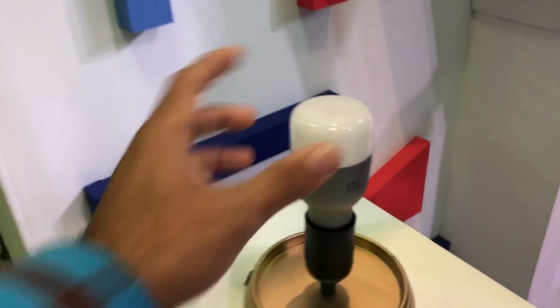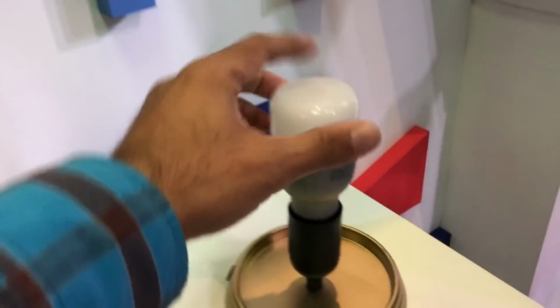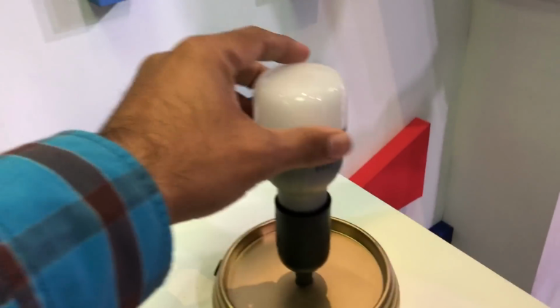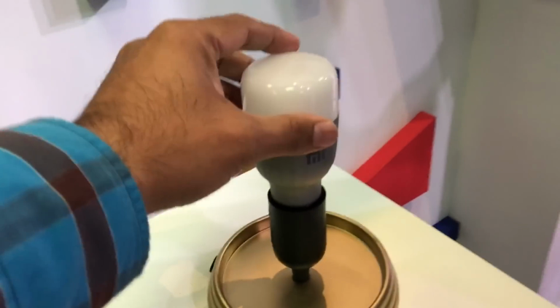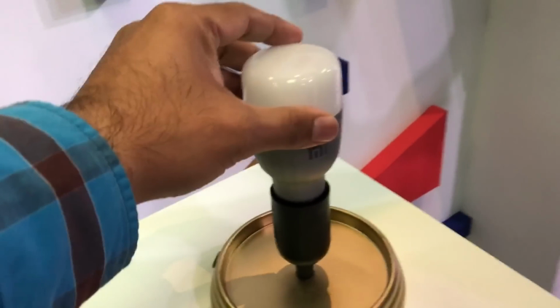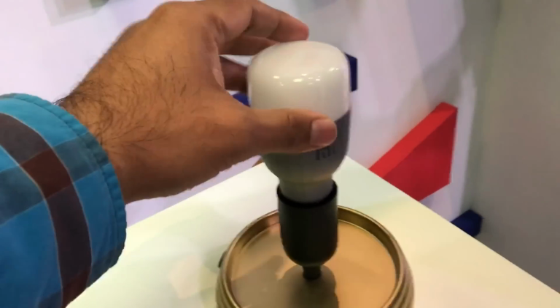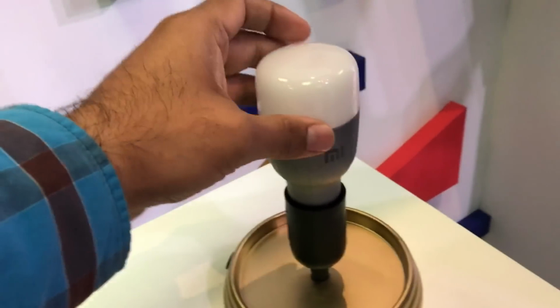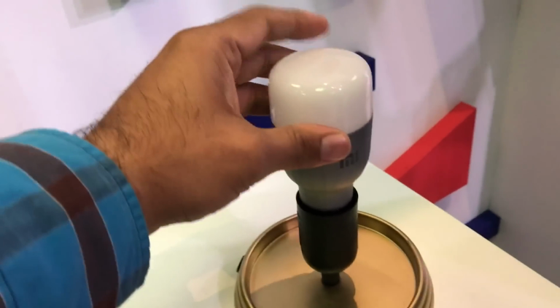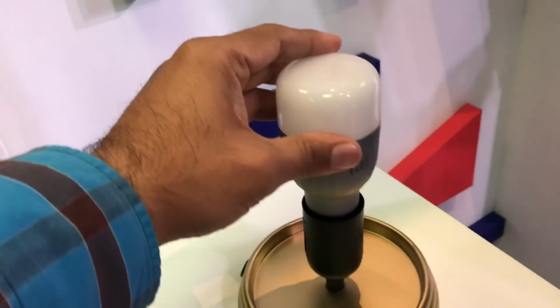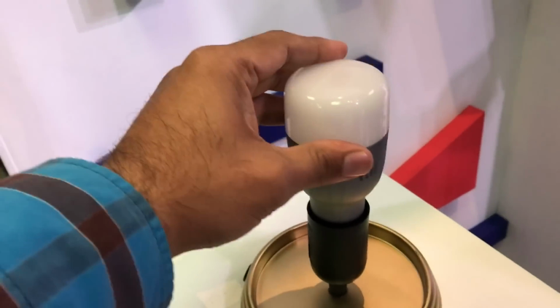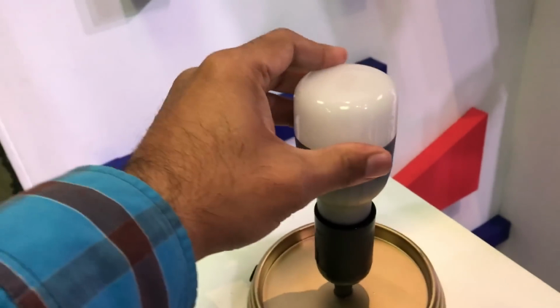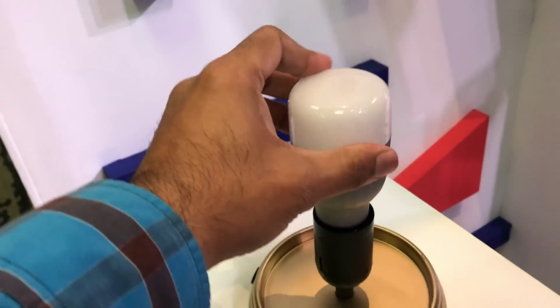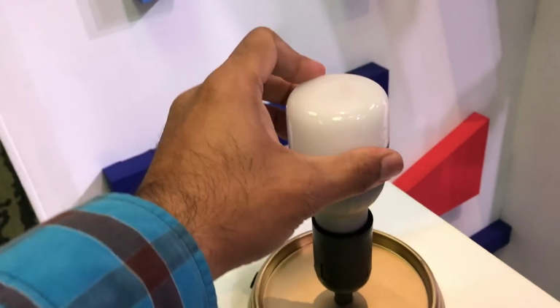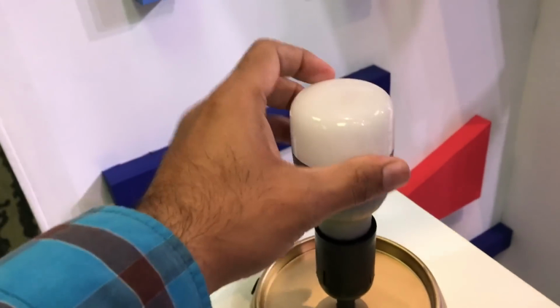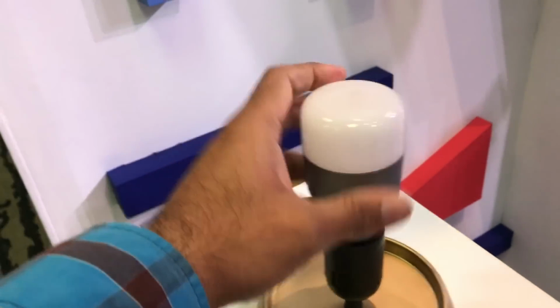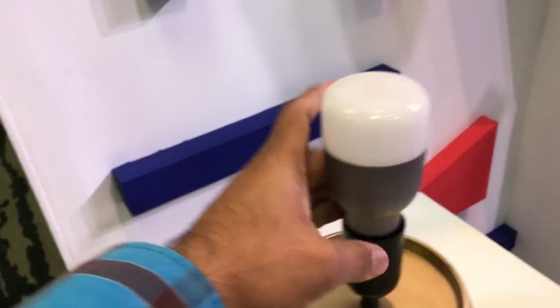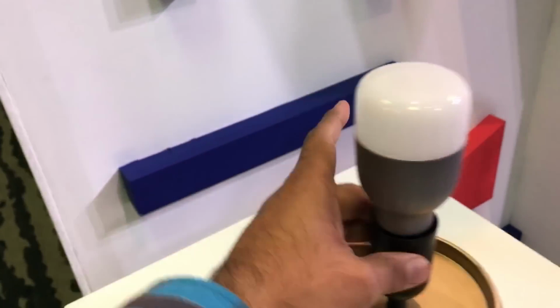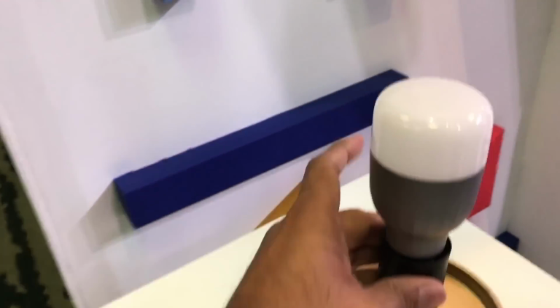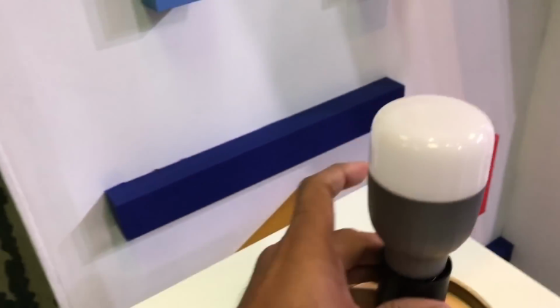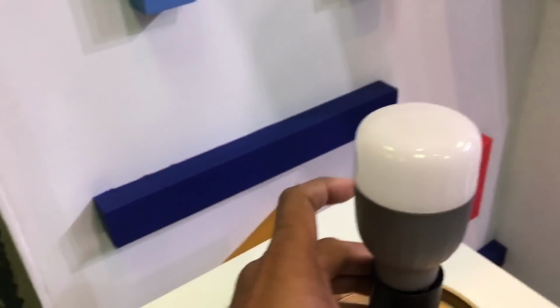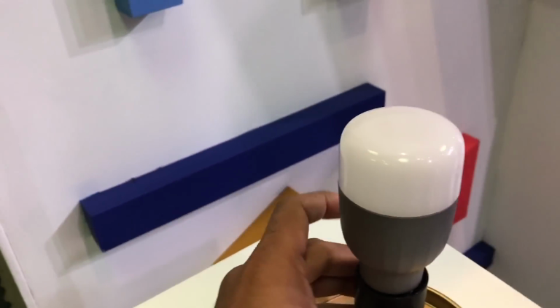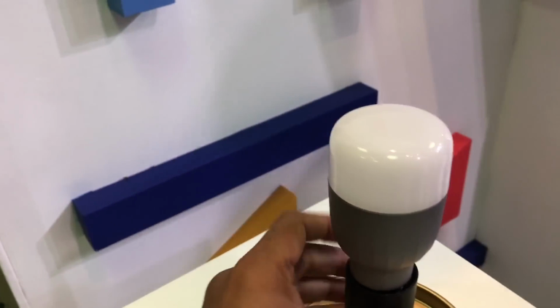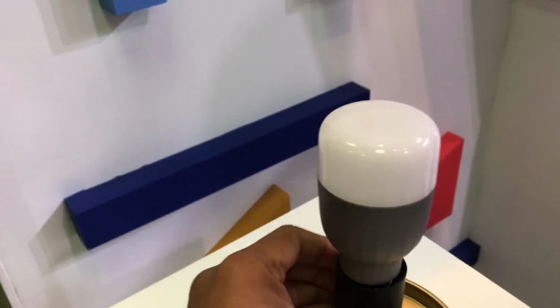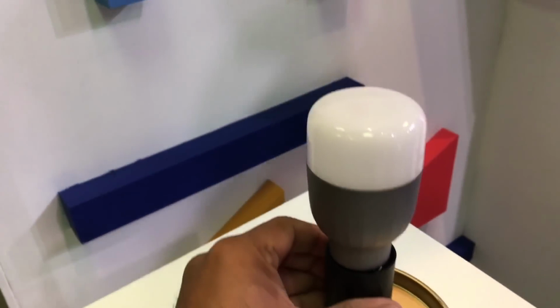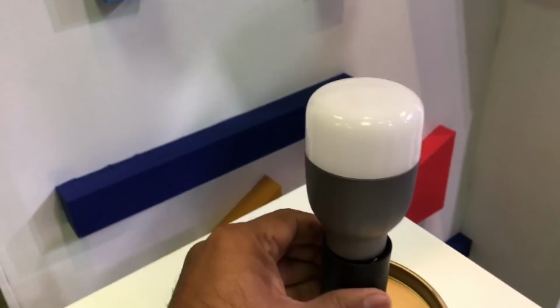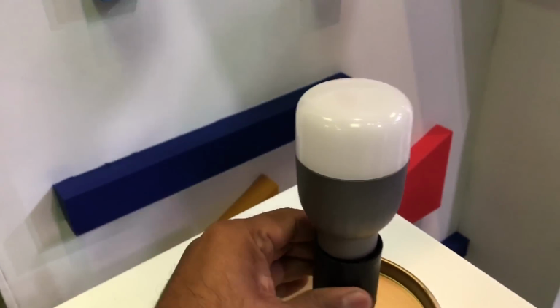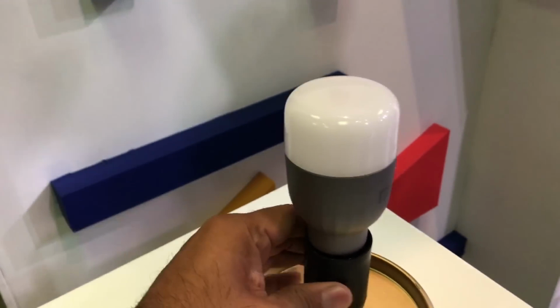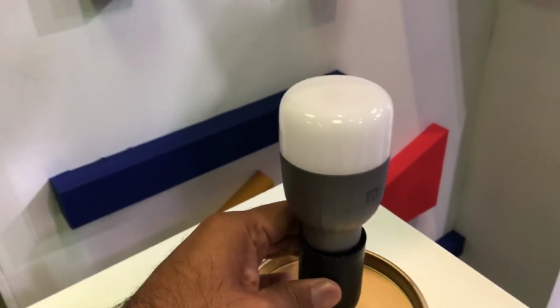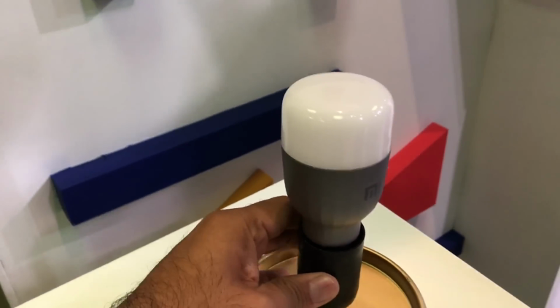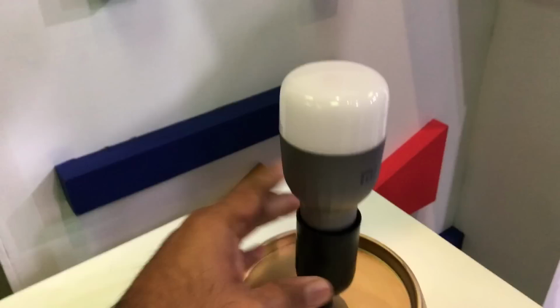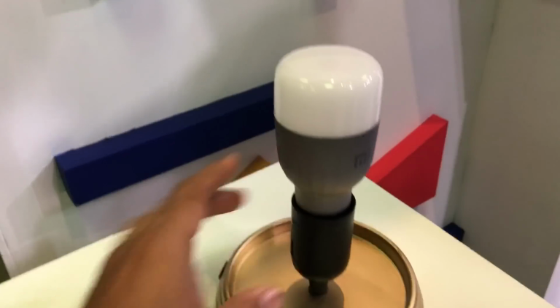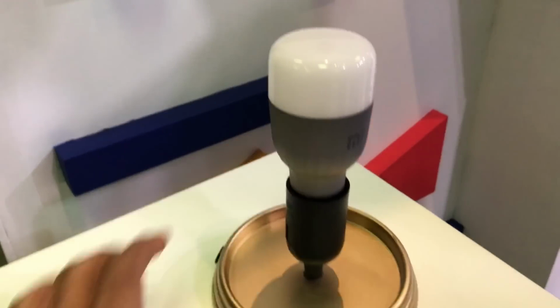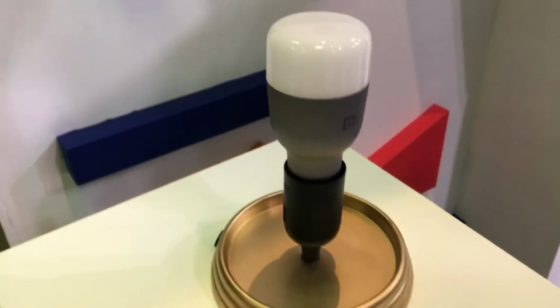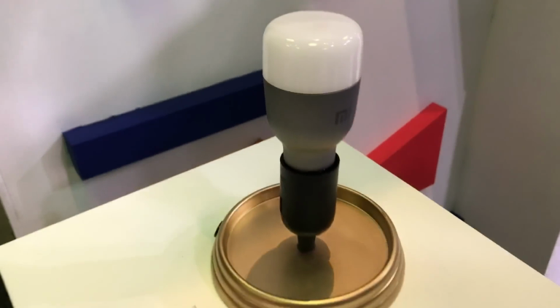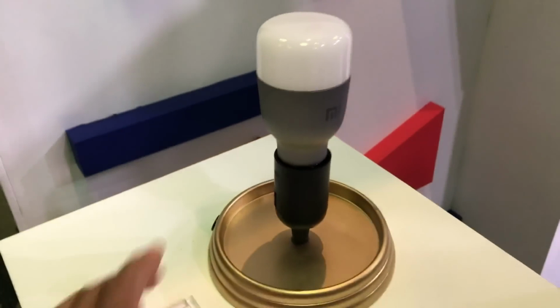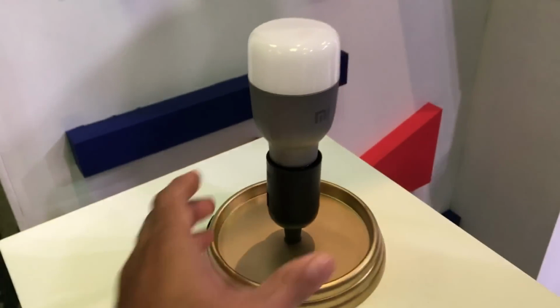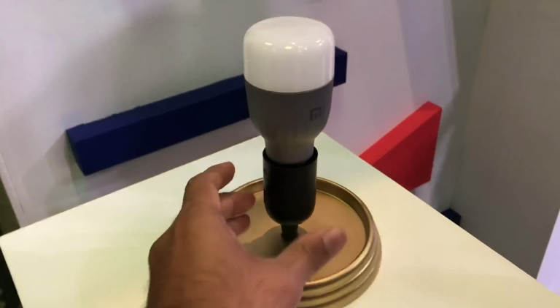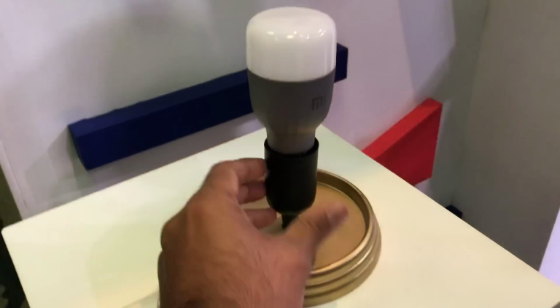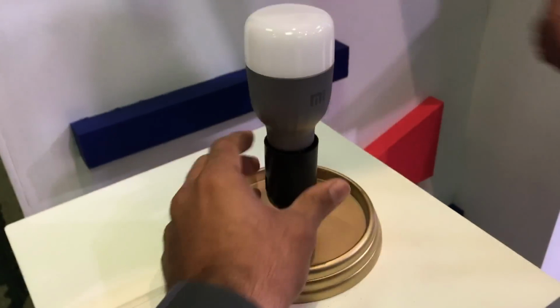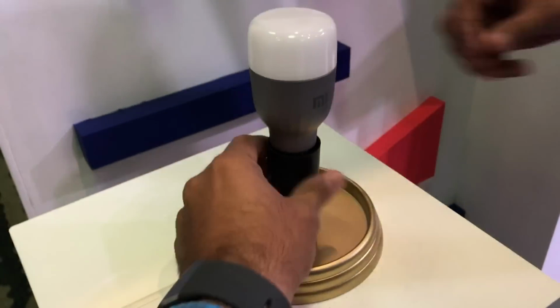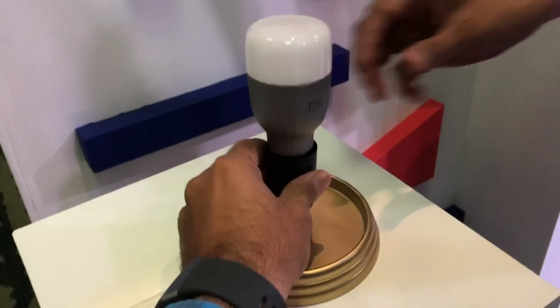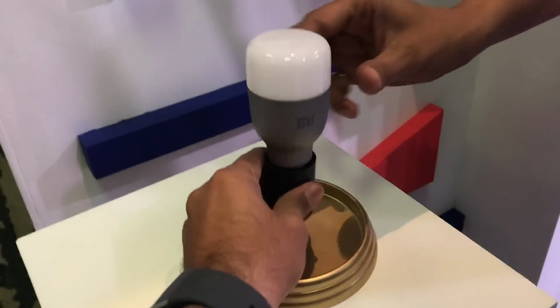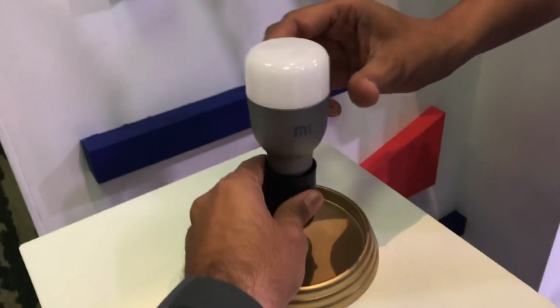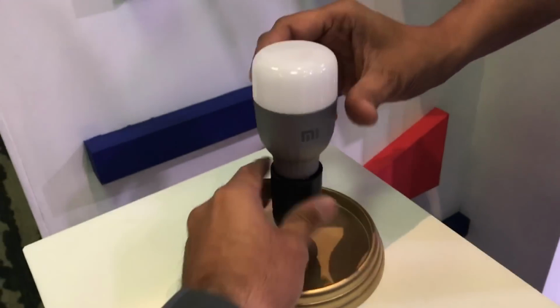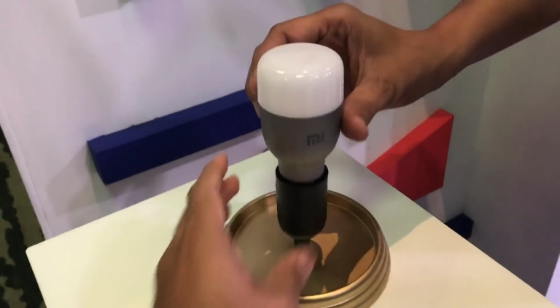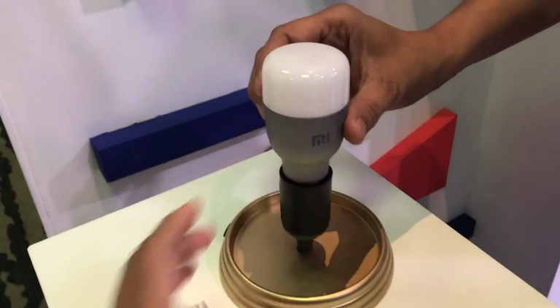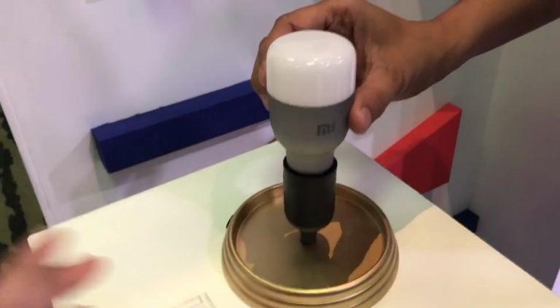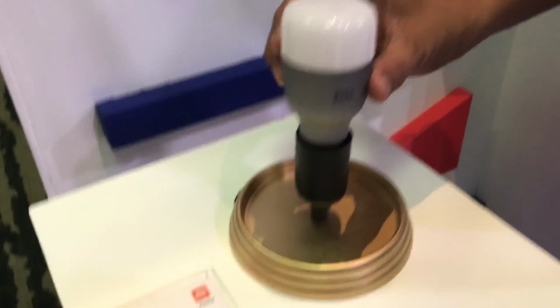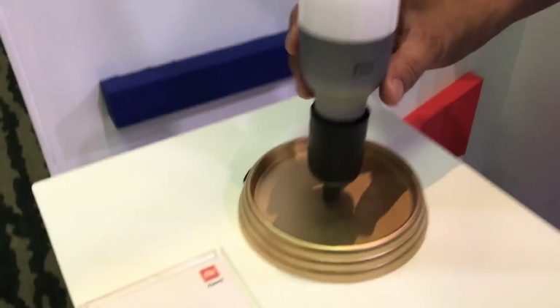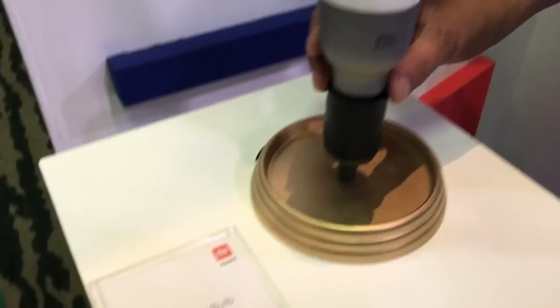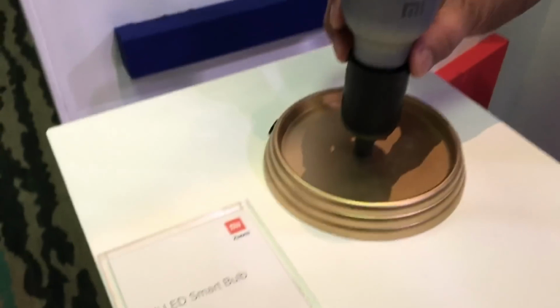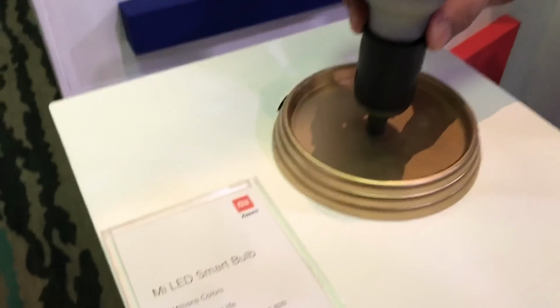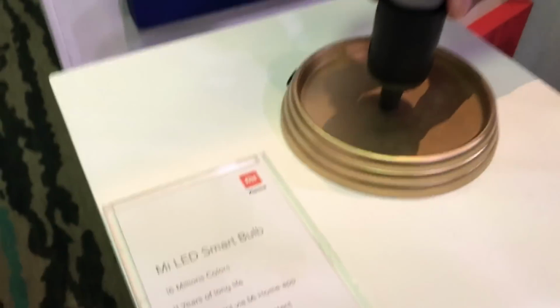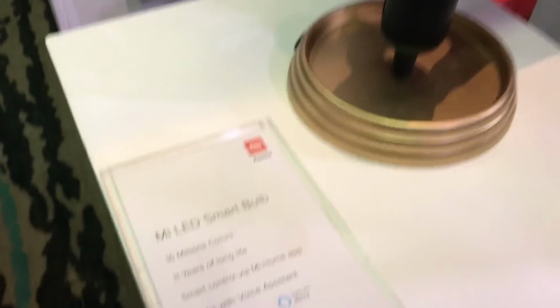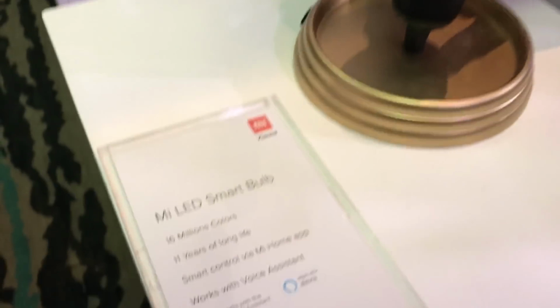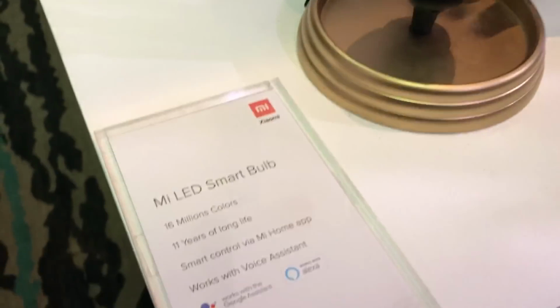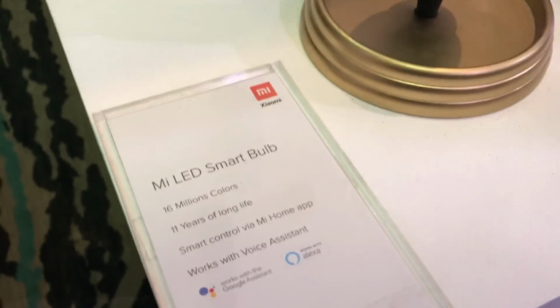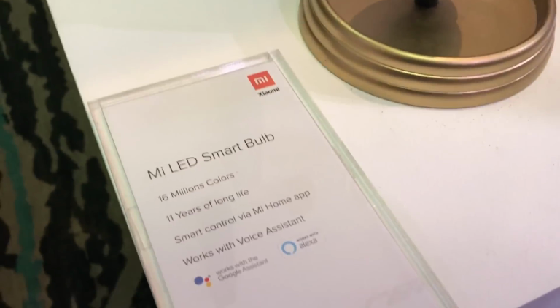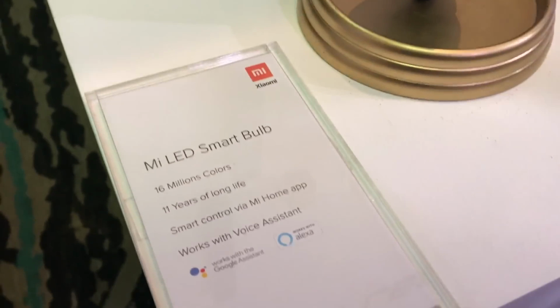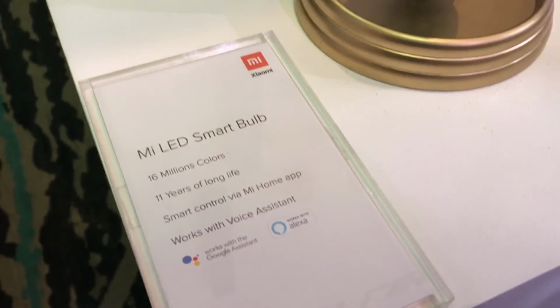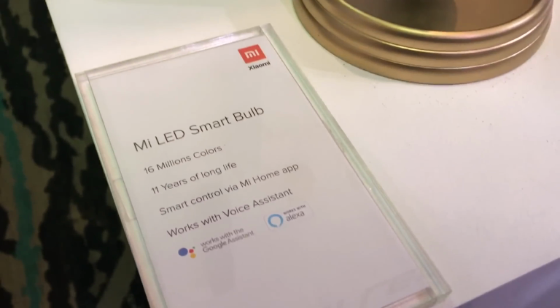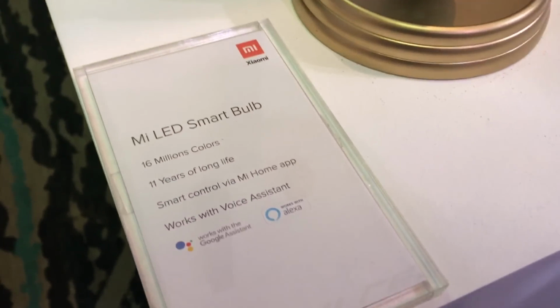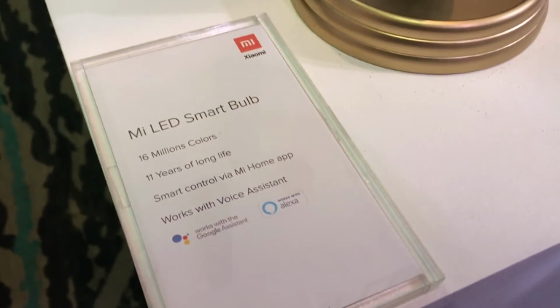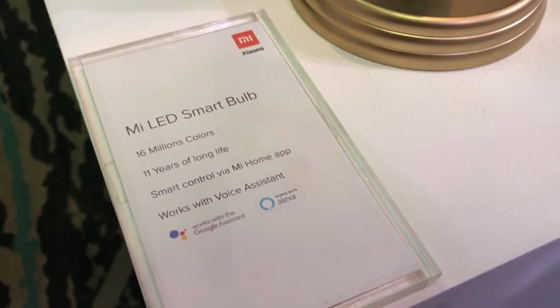This is how it looks if you want to have a closer look — this is just the hardware. Now let me give you a quick working demo of the same.